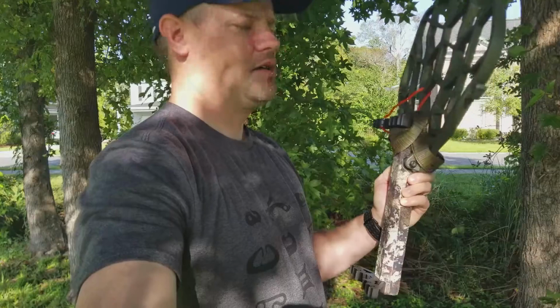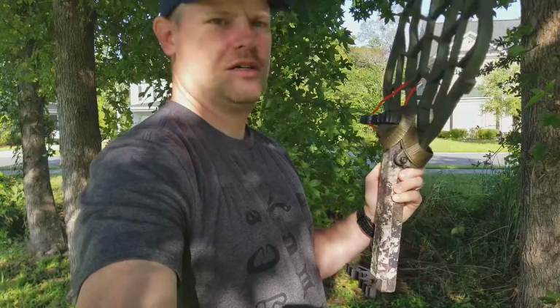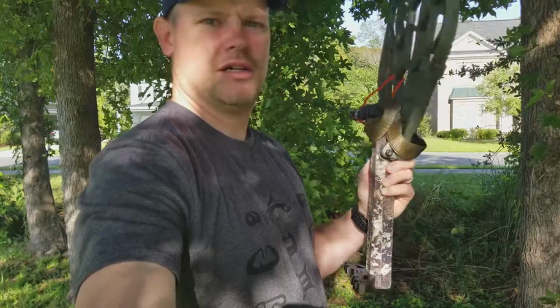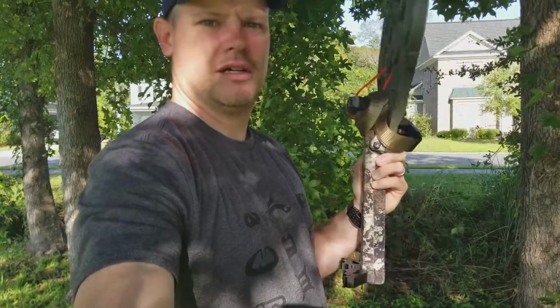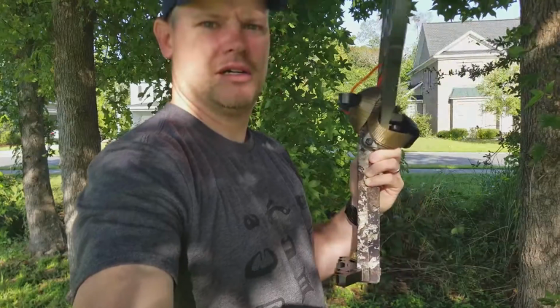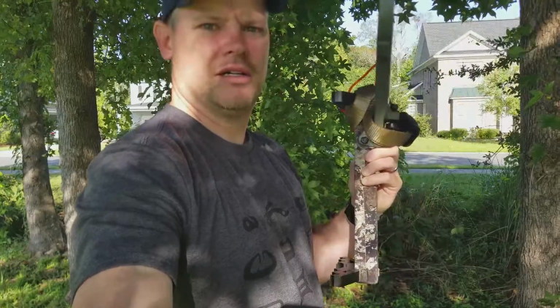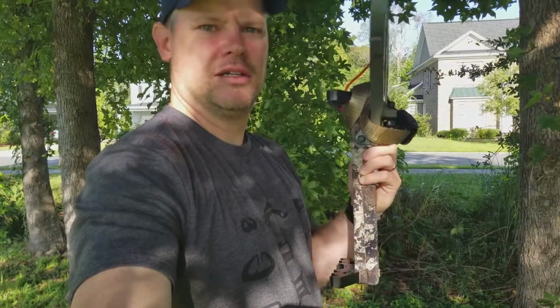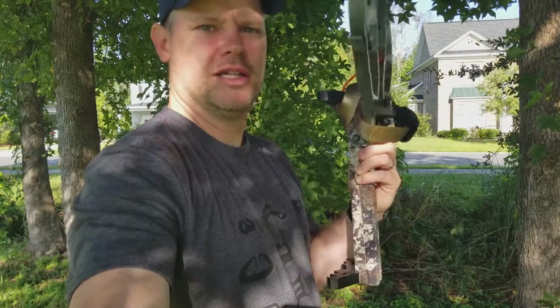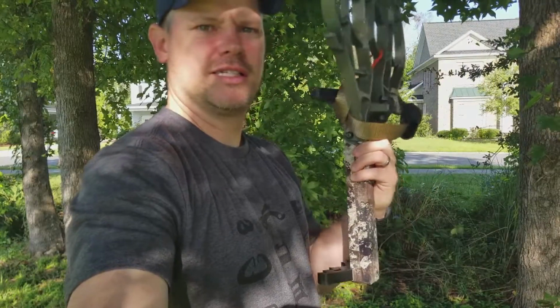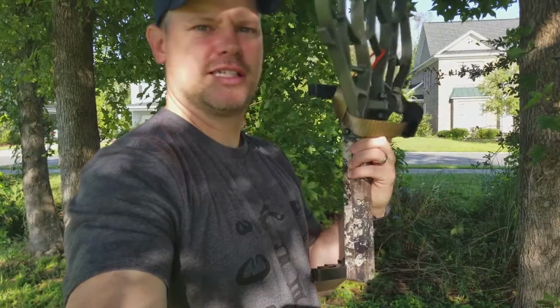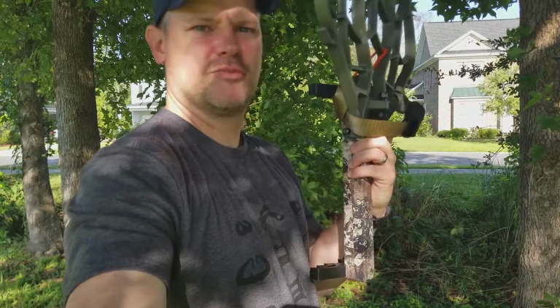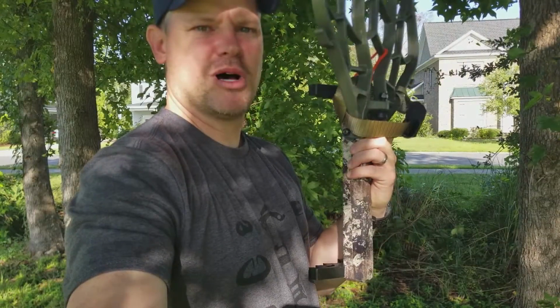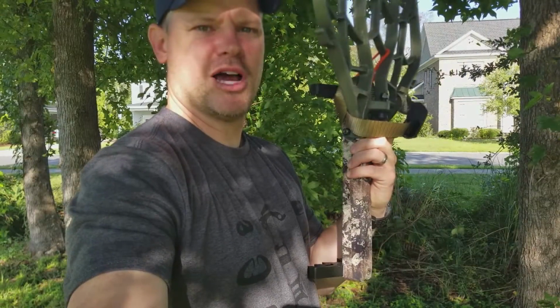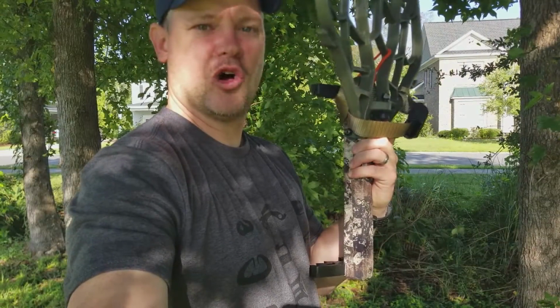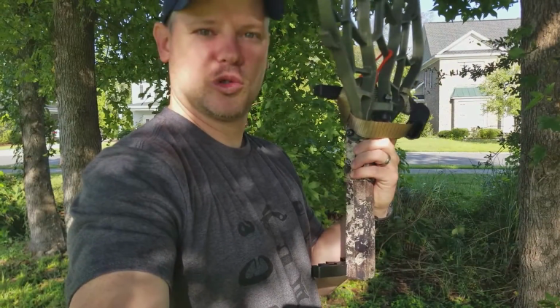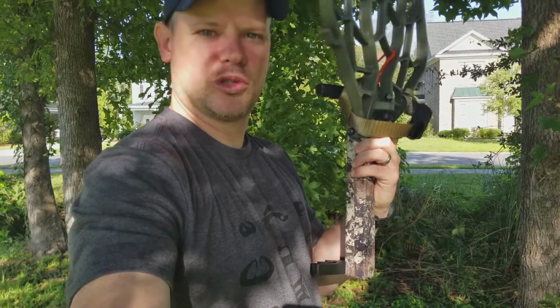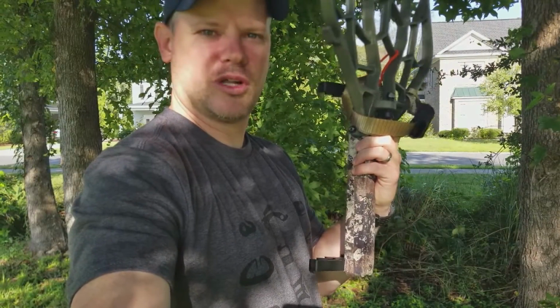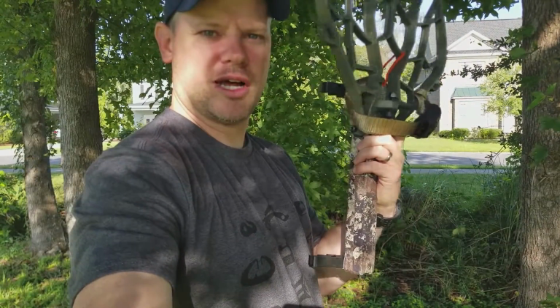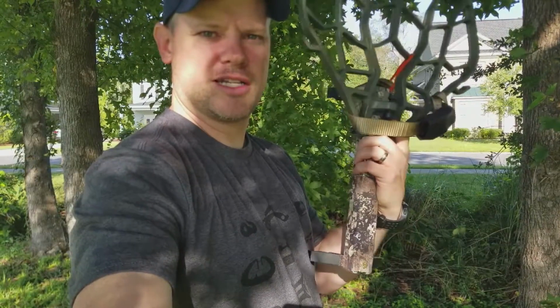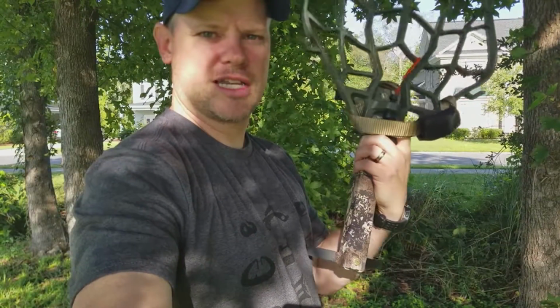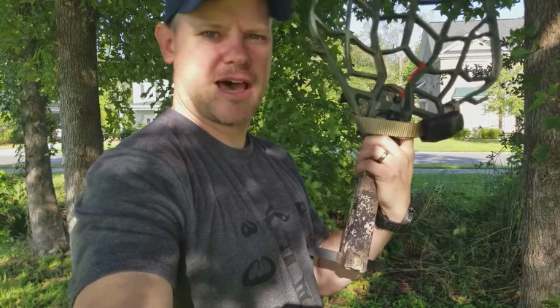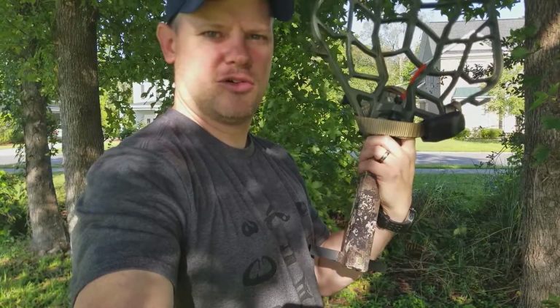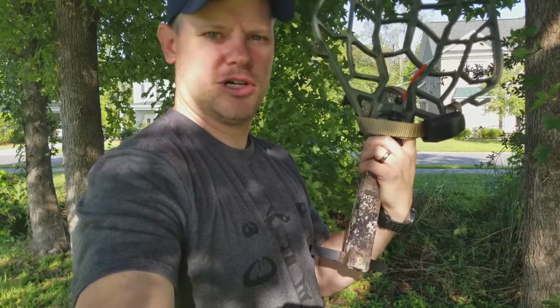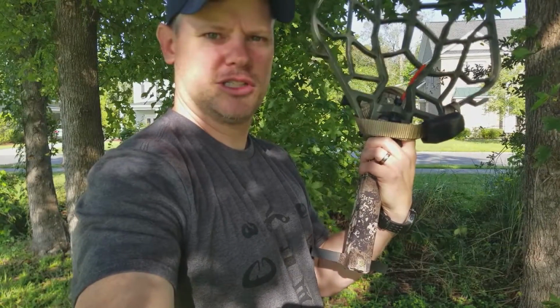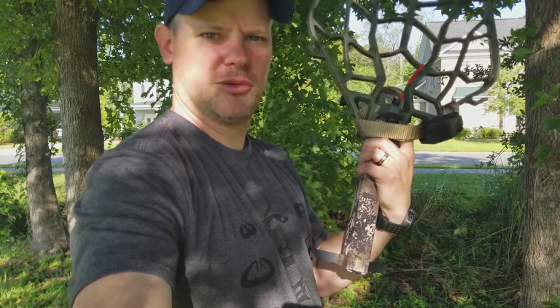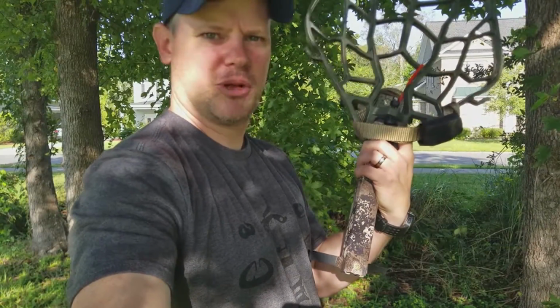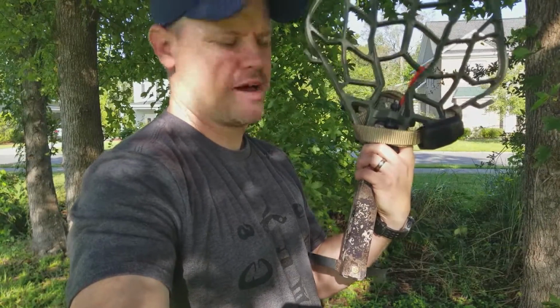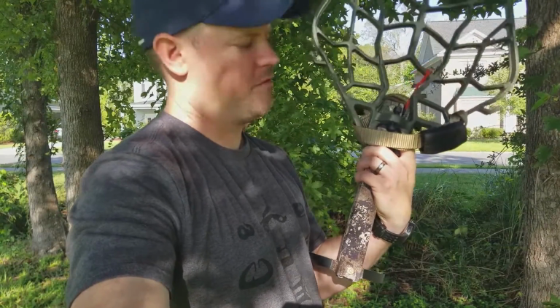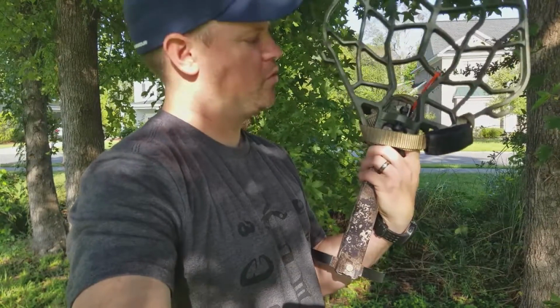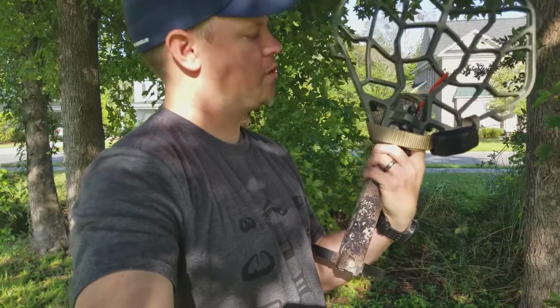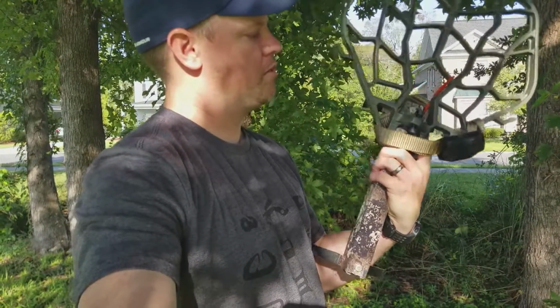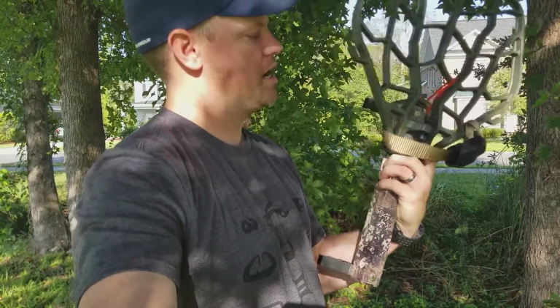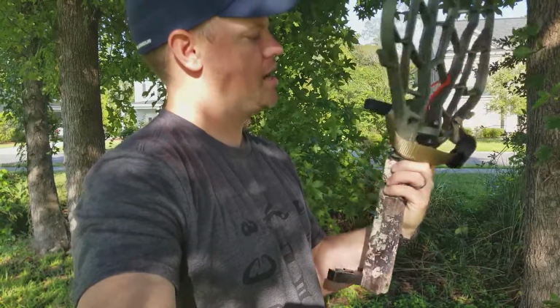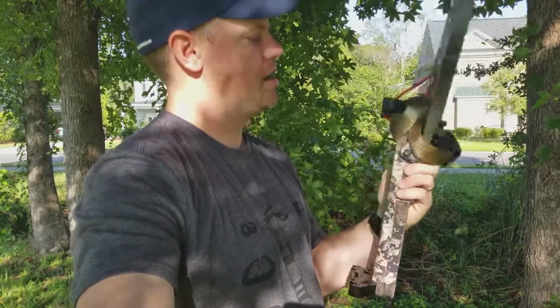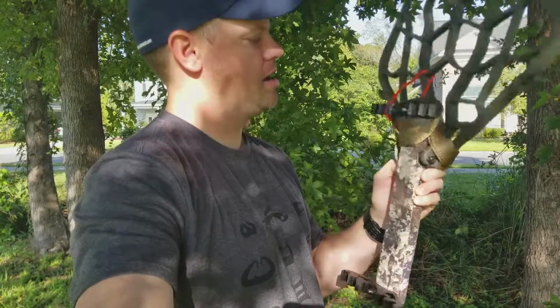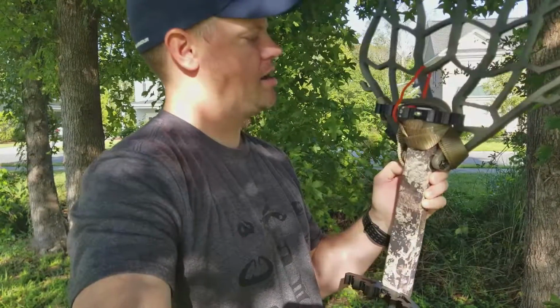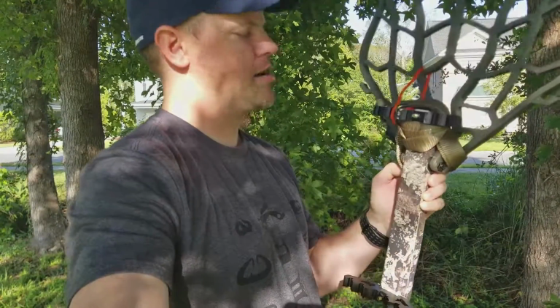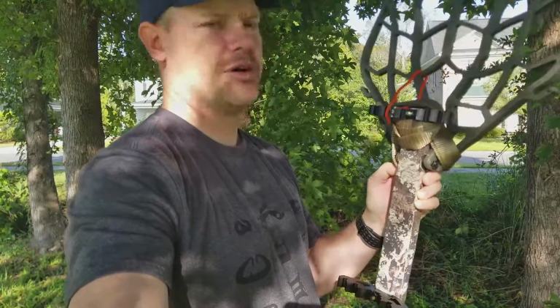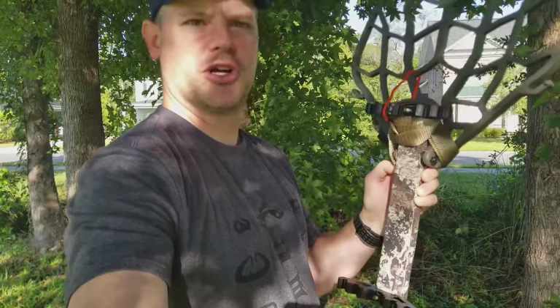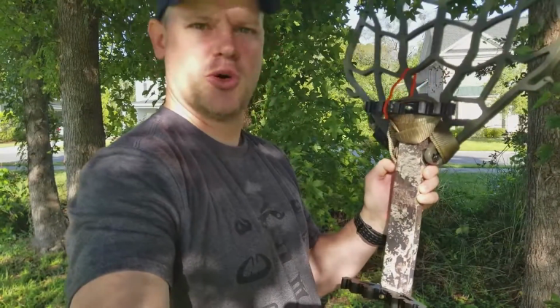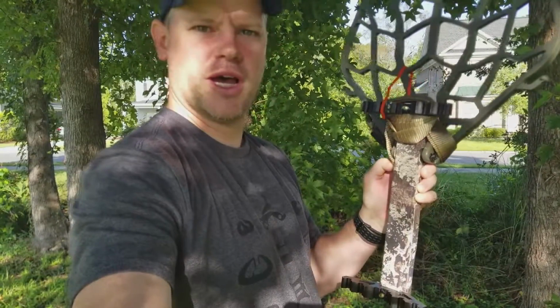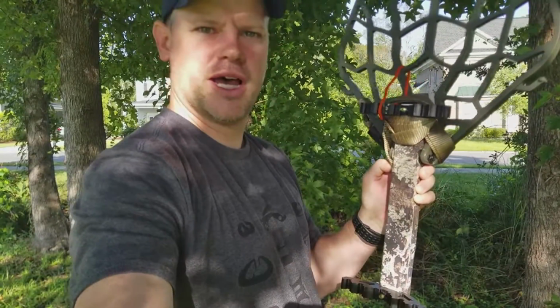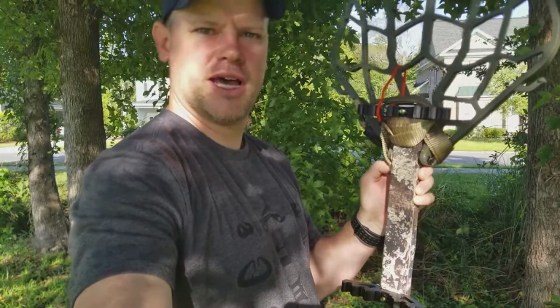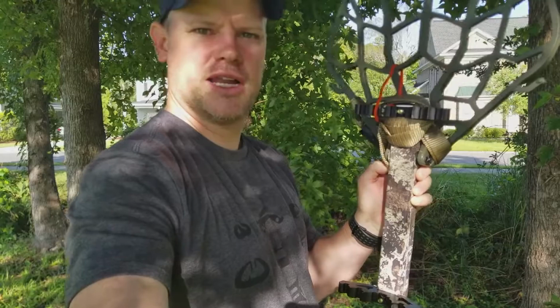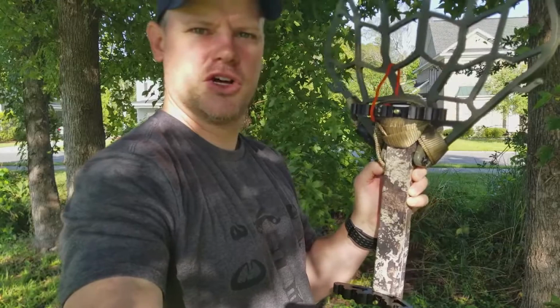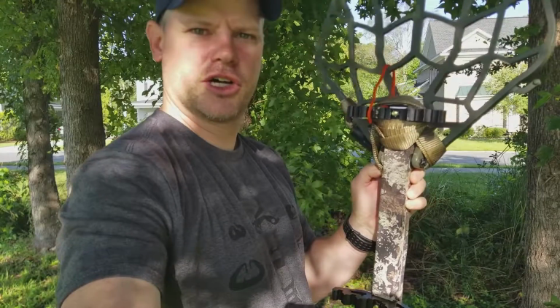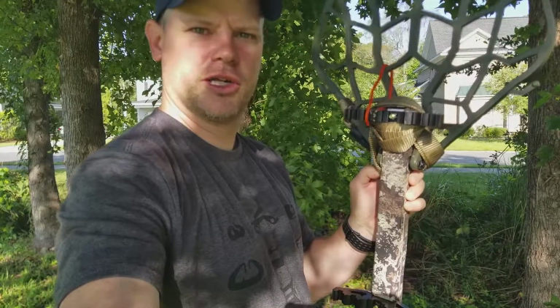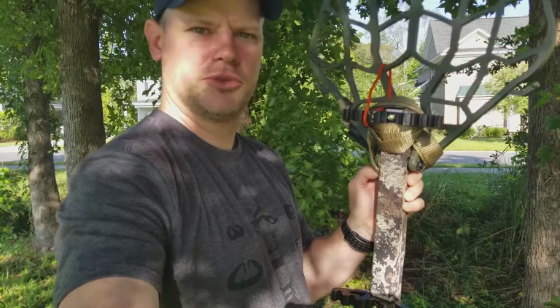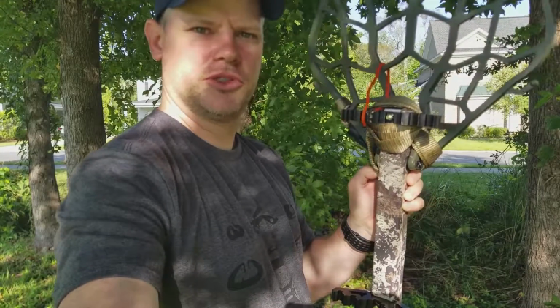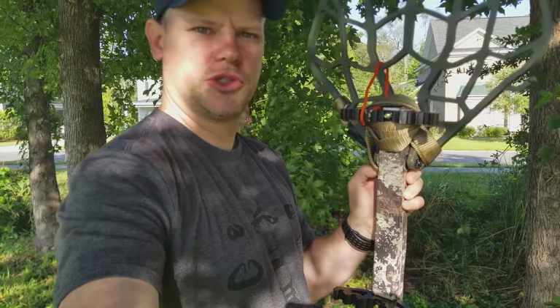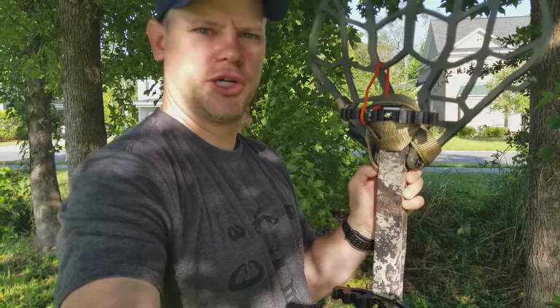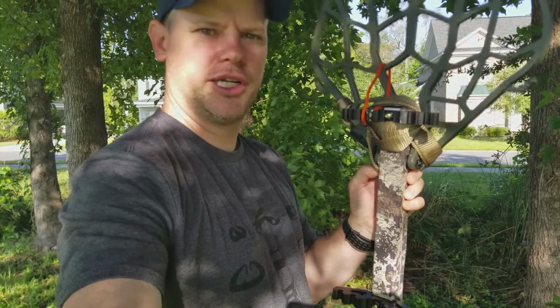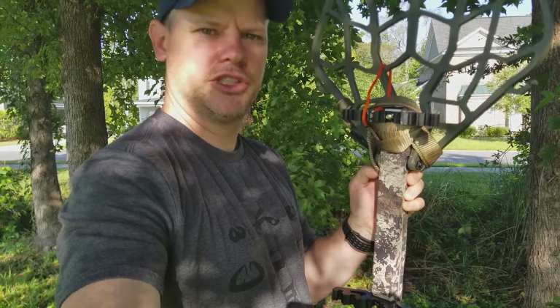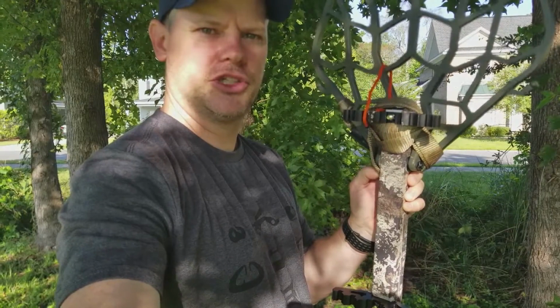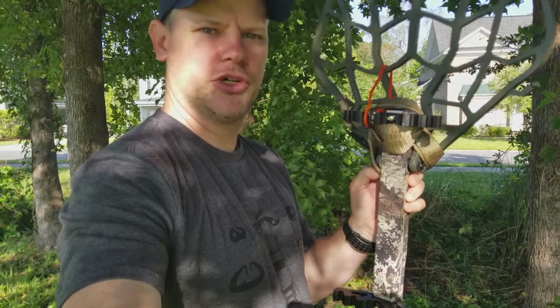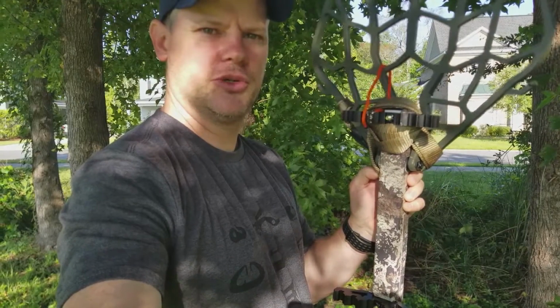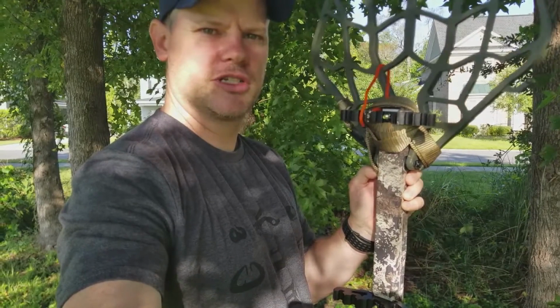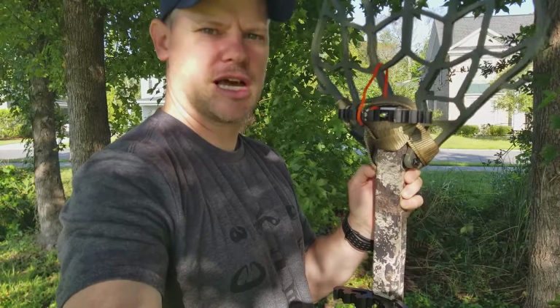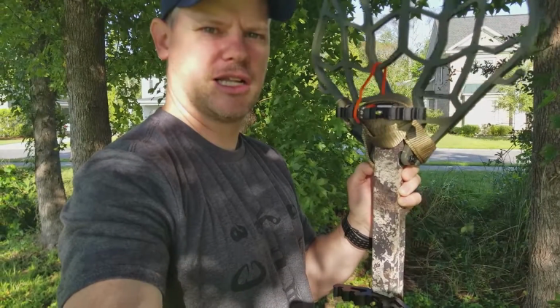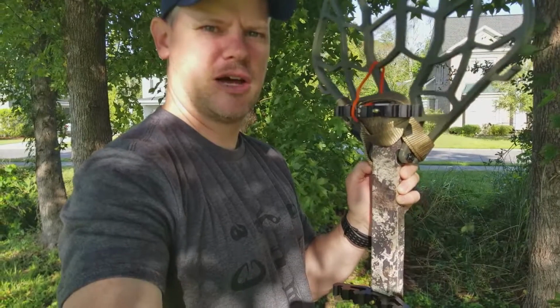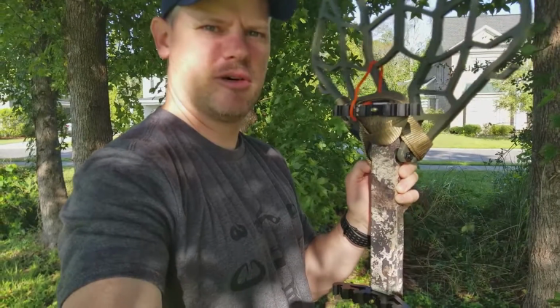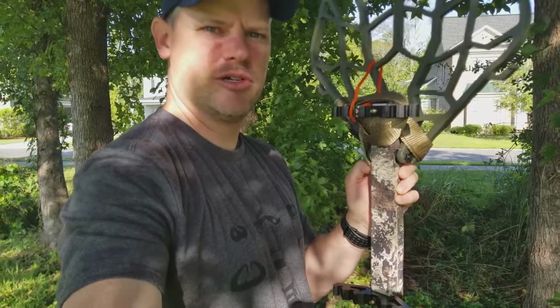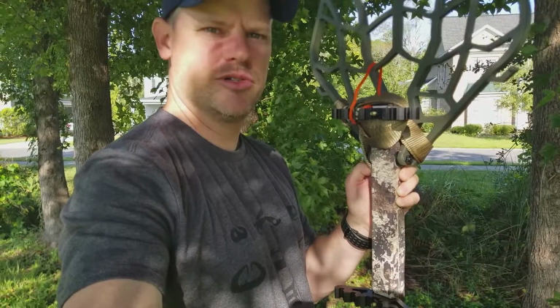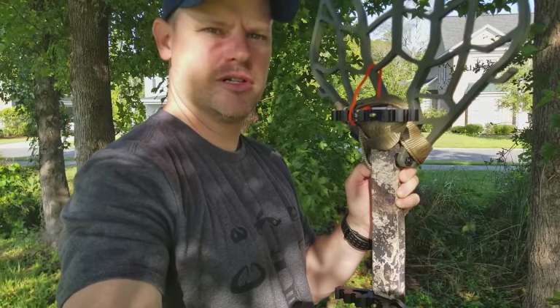This is my ultralight saddle hunting platform and I'm going to go ahead and hook it up to the tree and show you exactly how I use it.